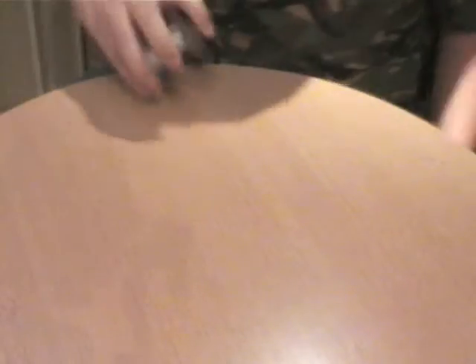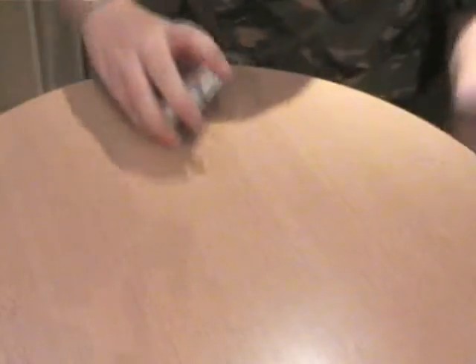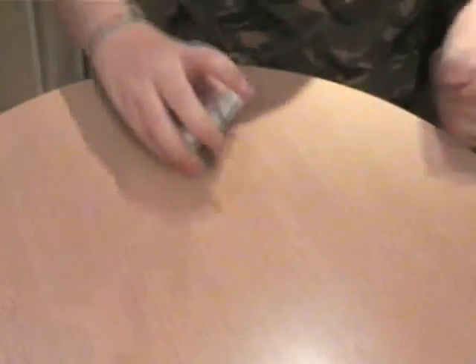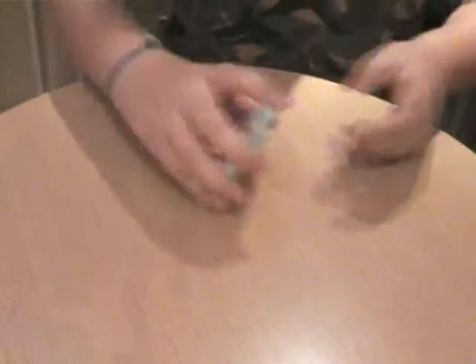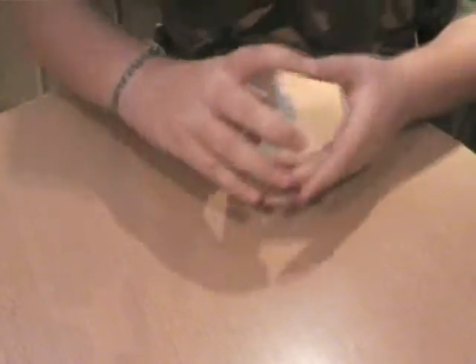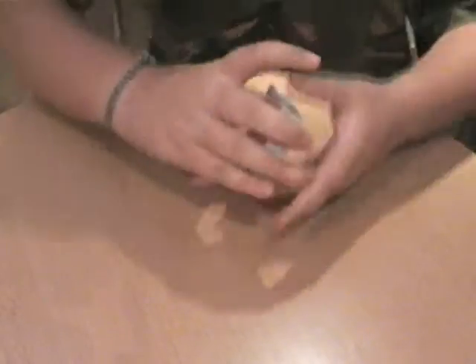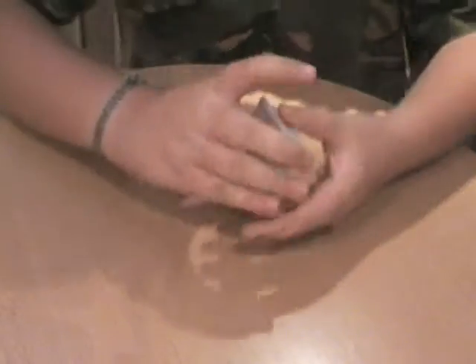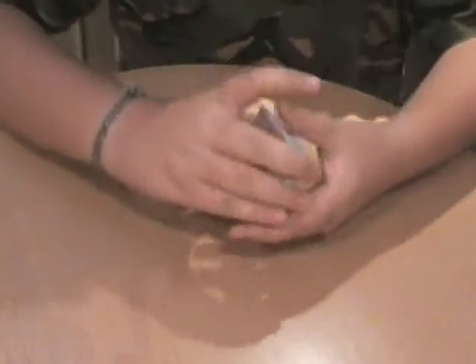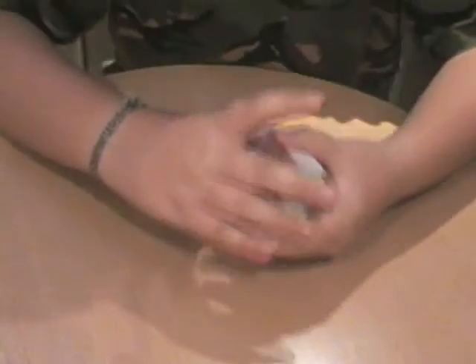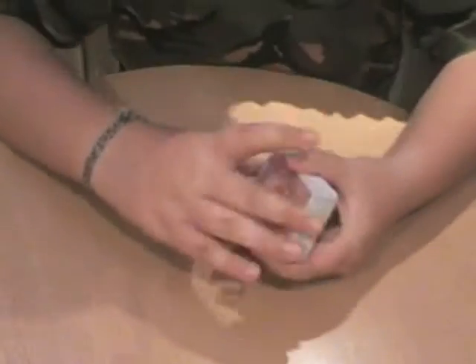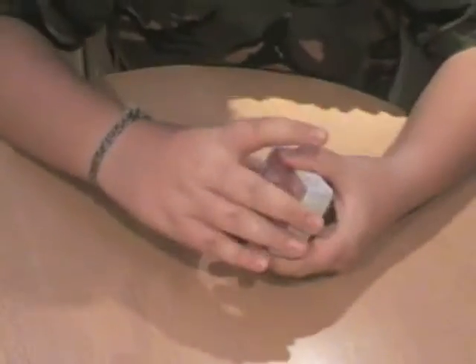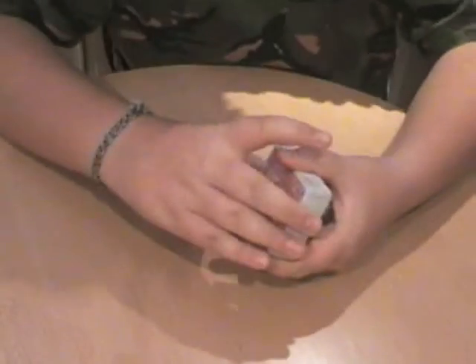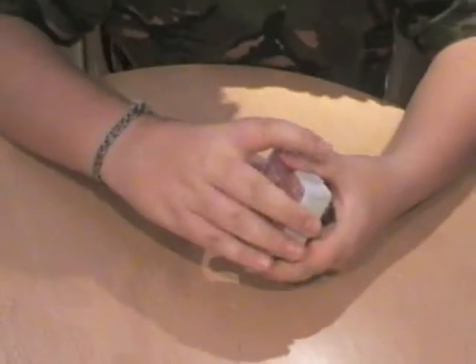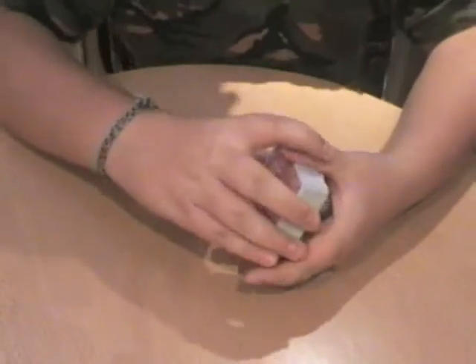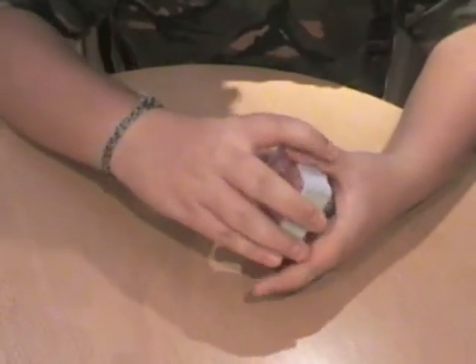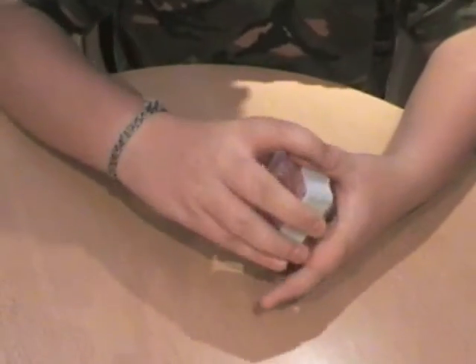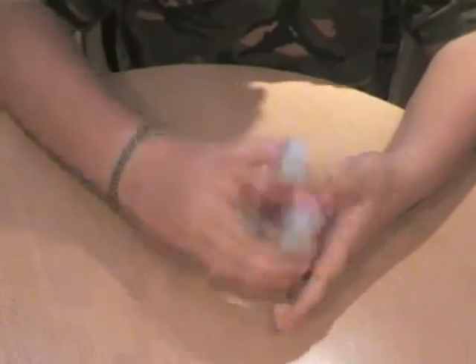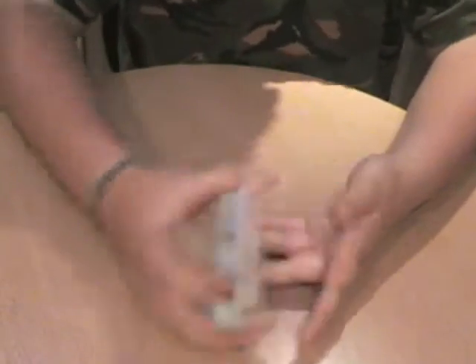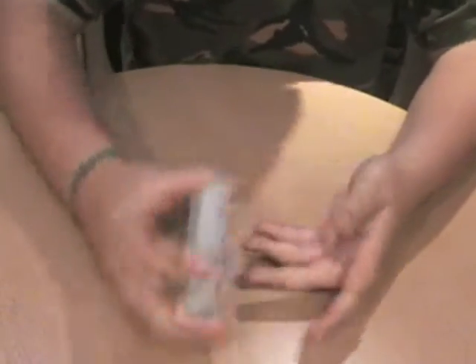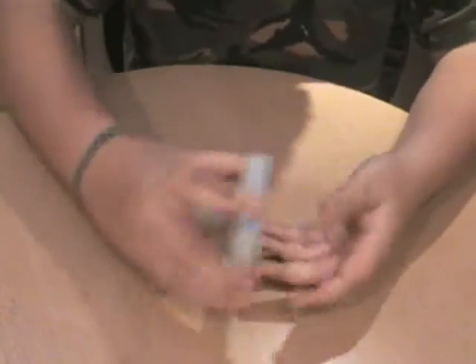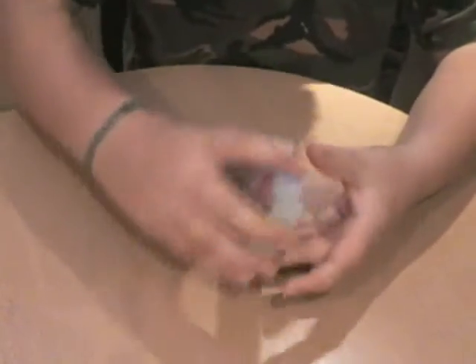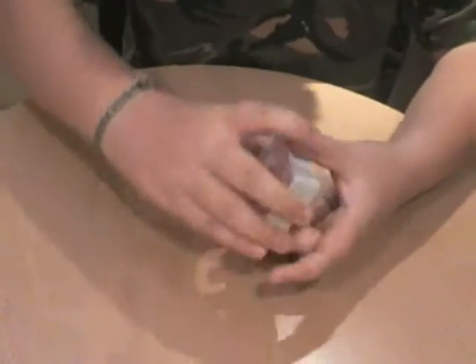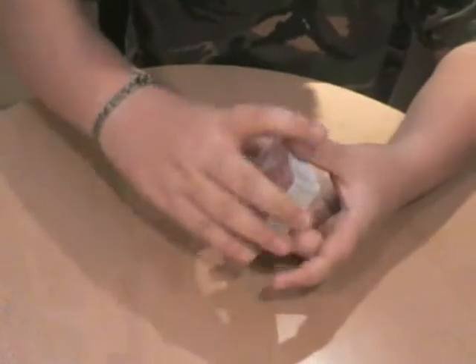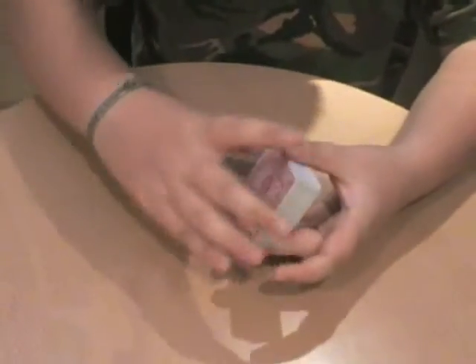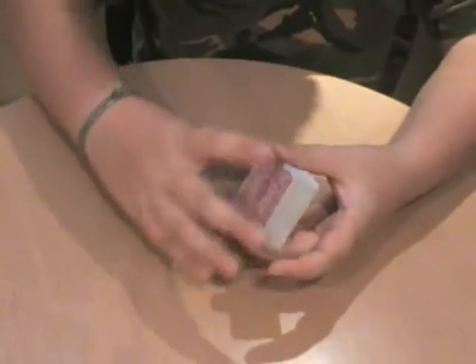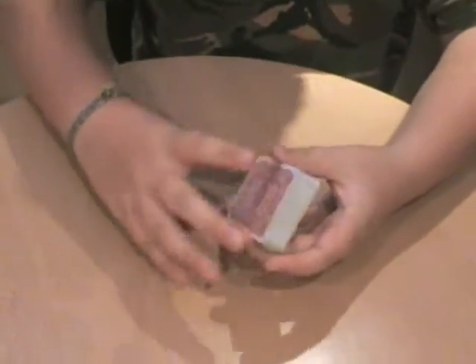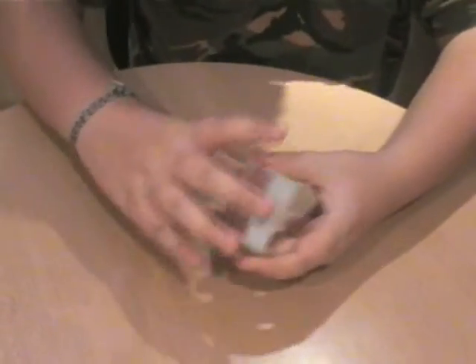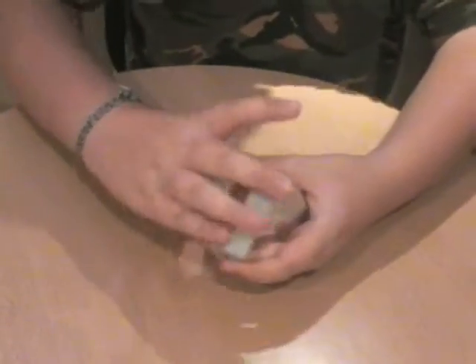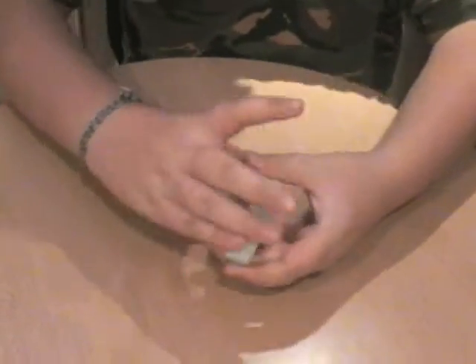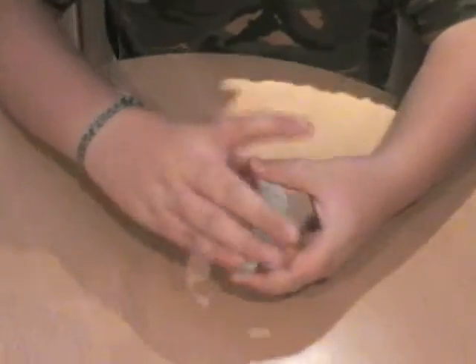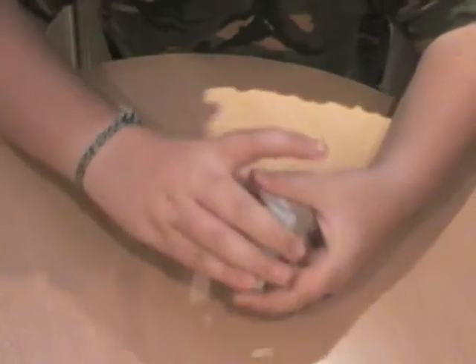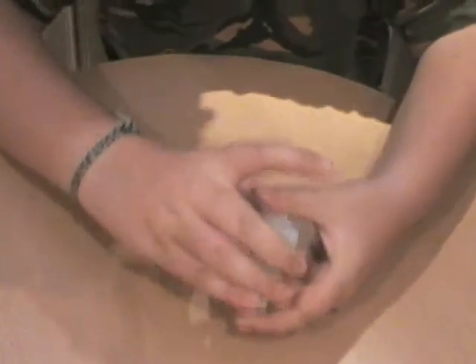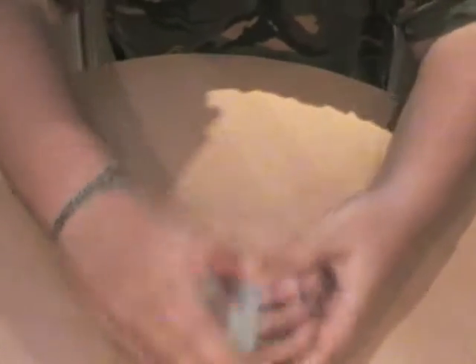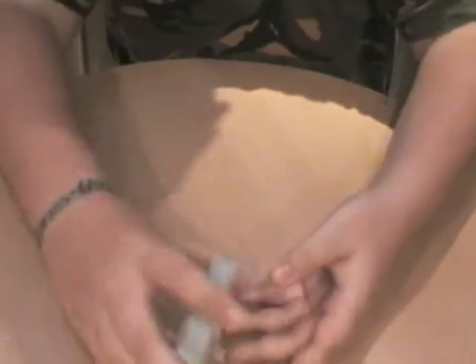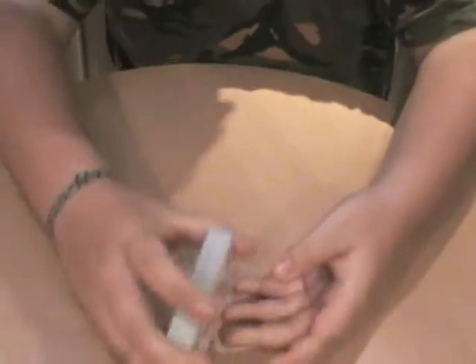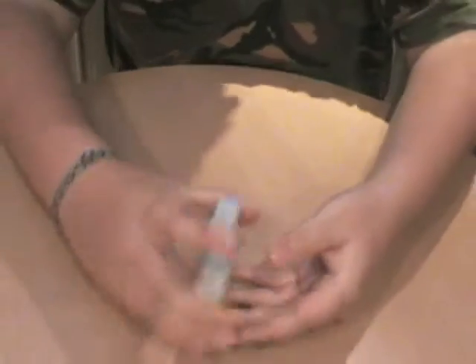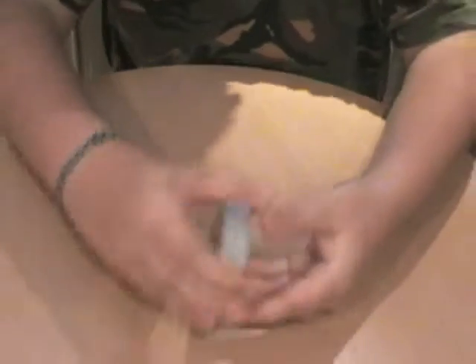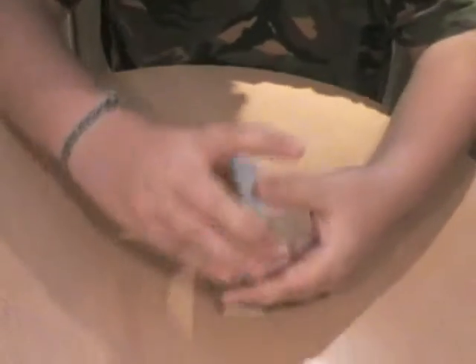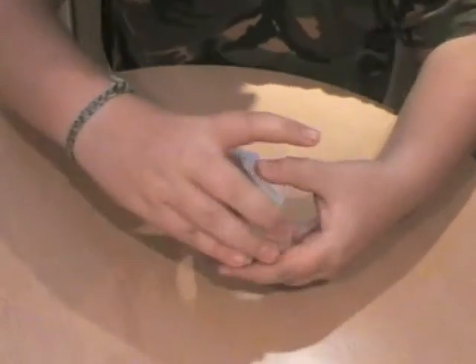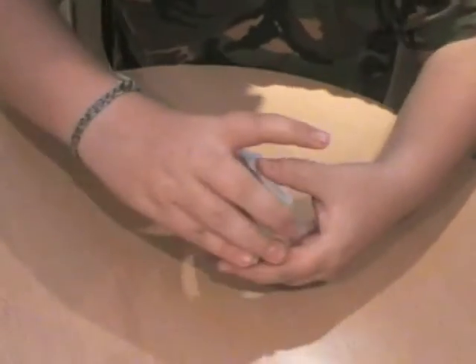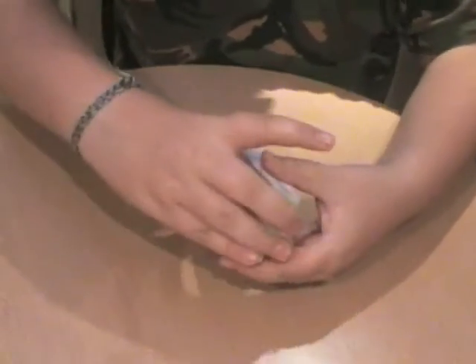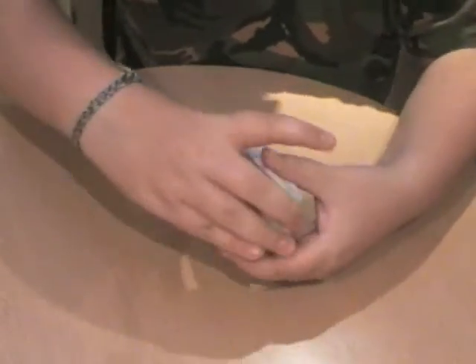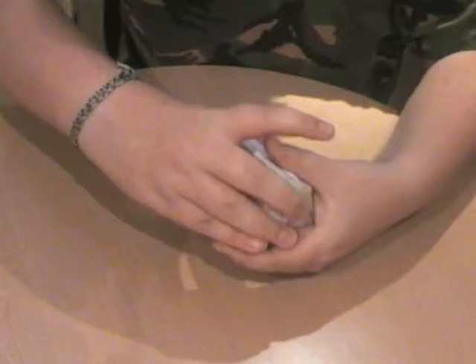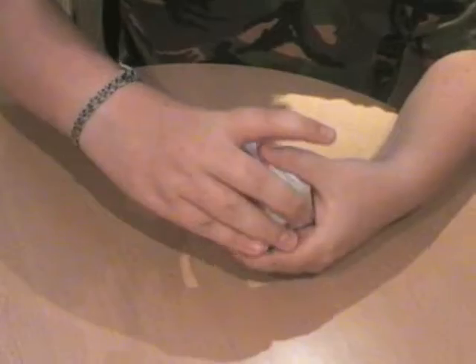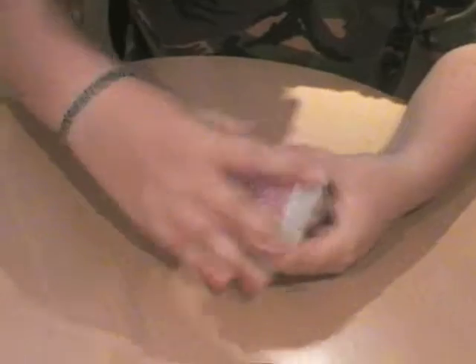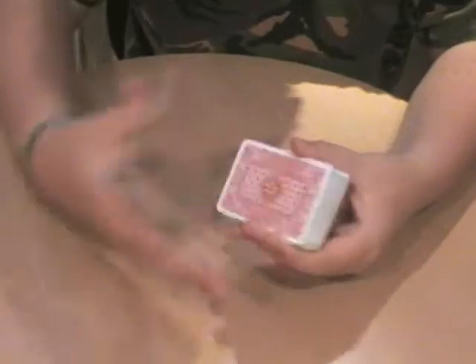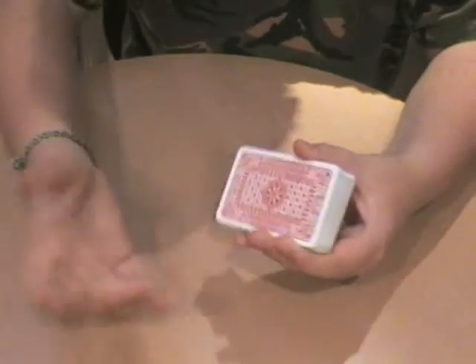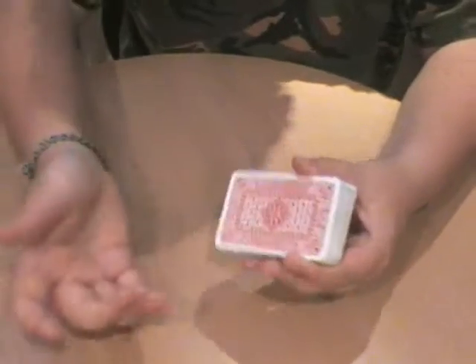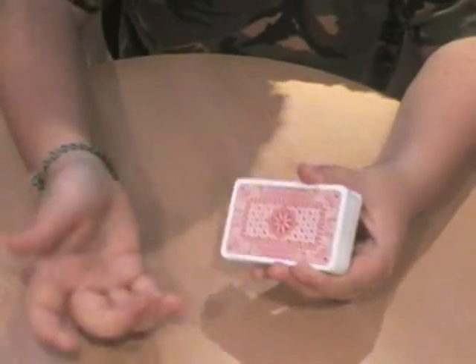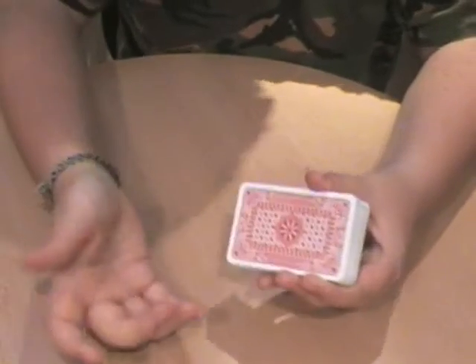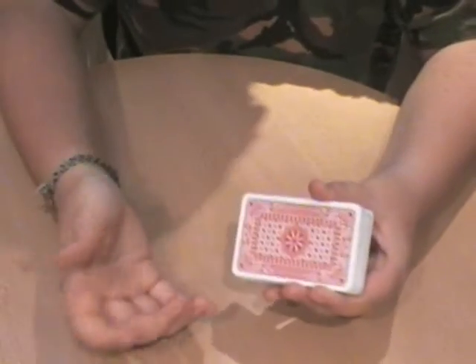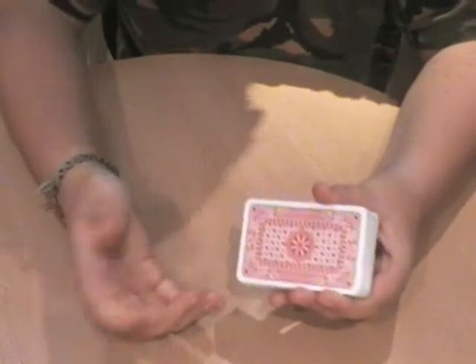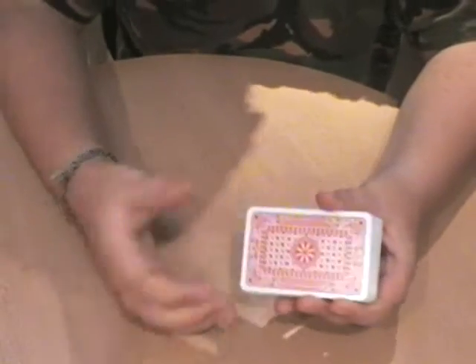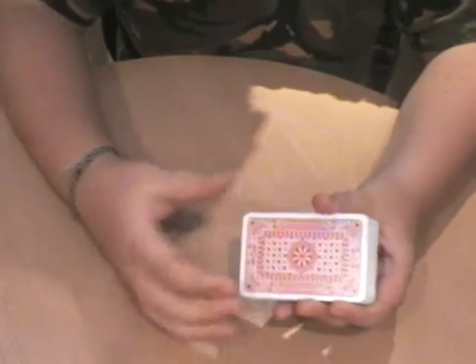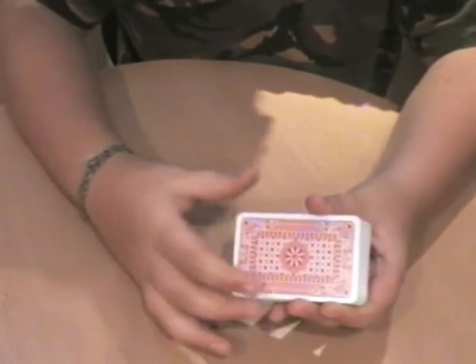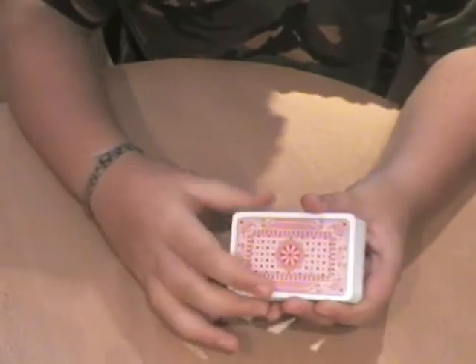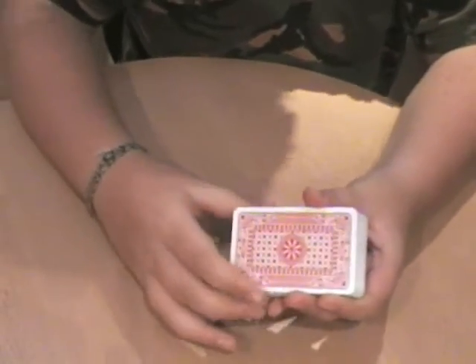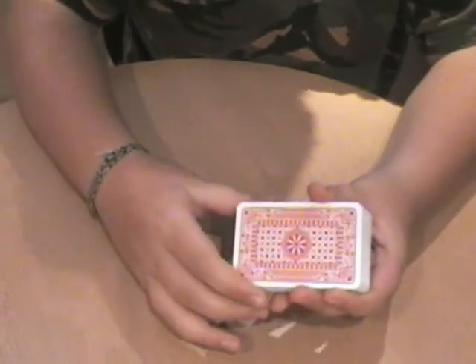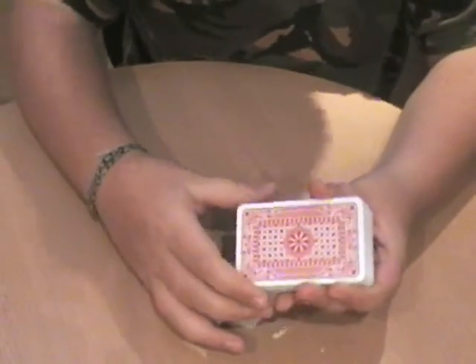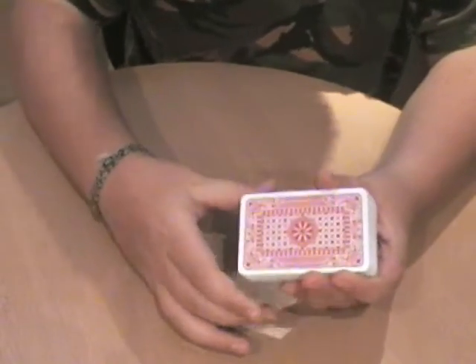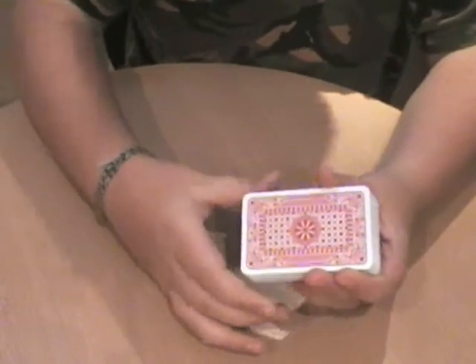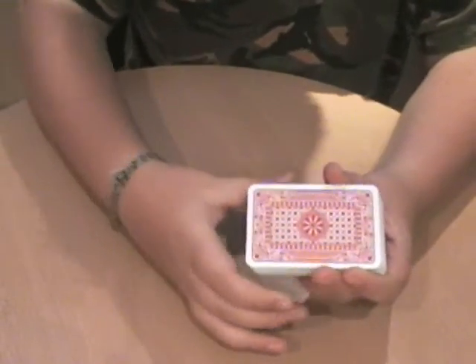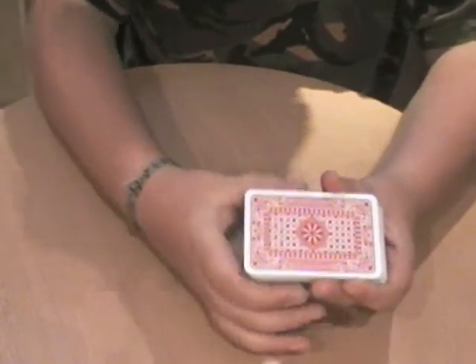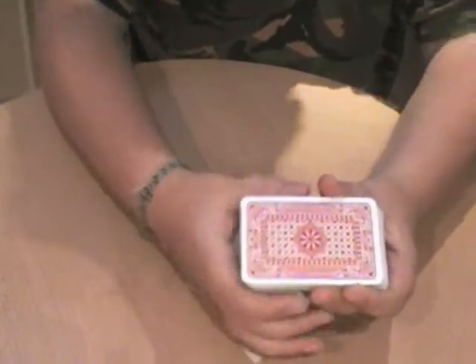Hey YouTube, this is another video from me showing a magic trick. Since I haven't got a spectator, I'll just do it myself.